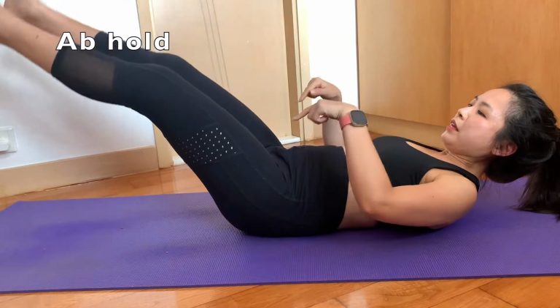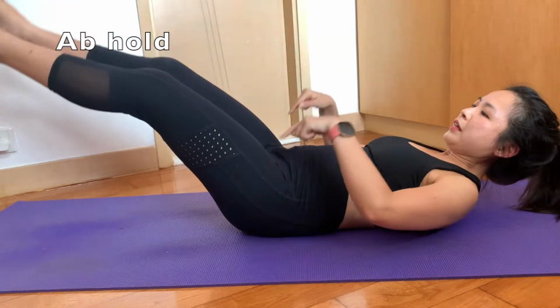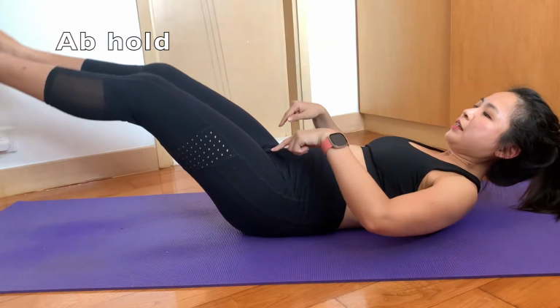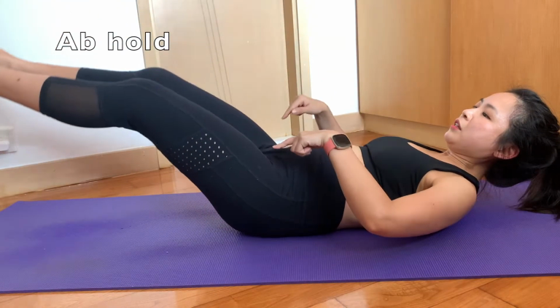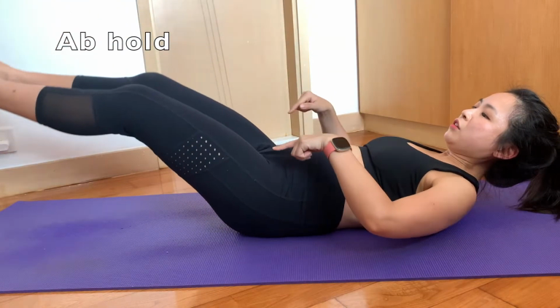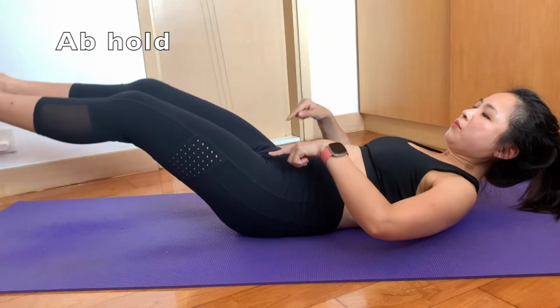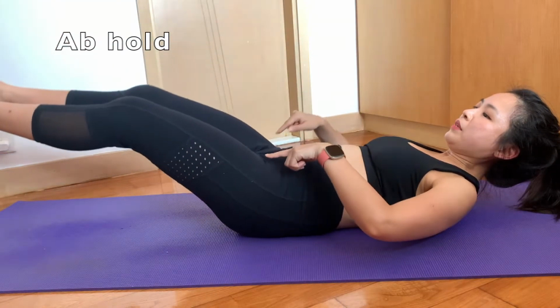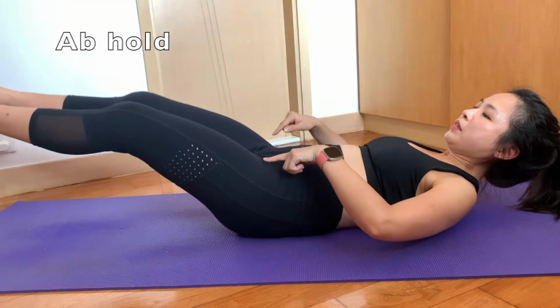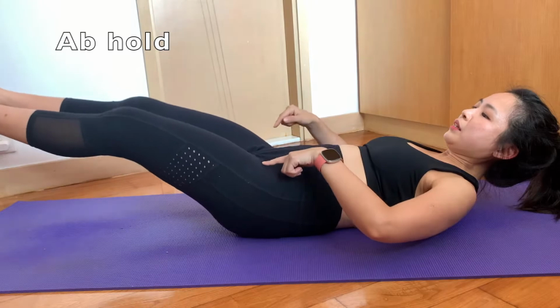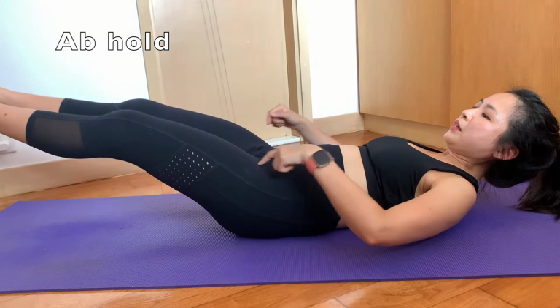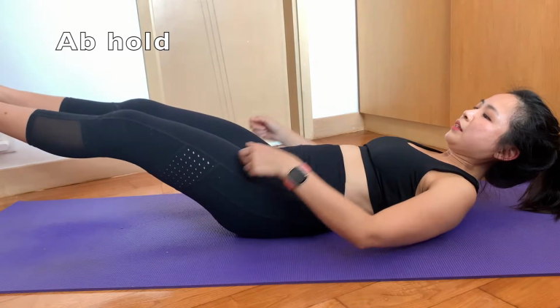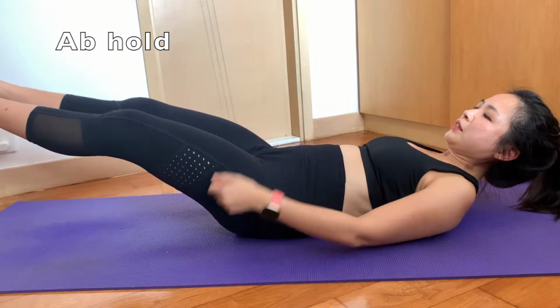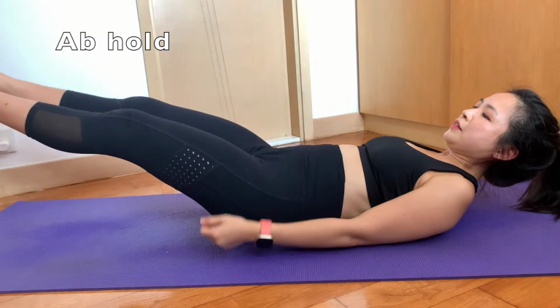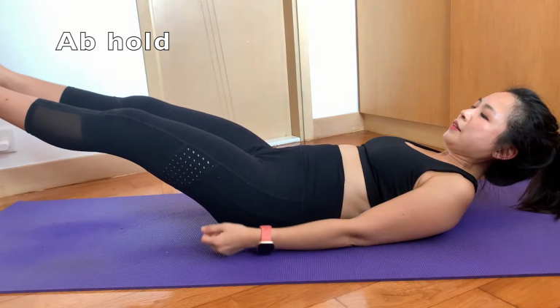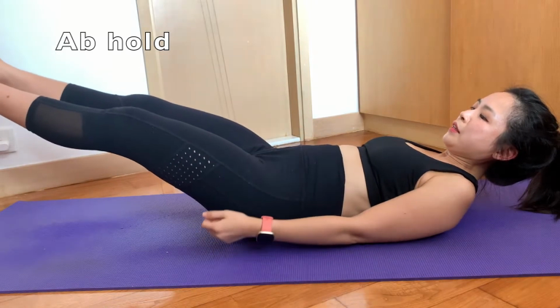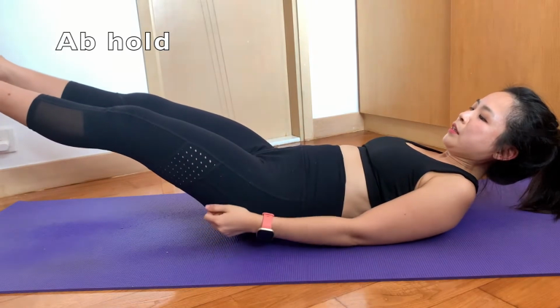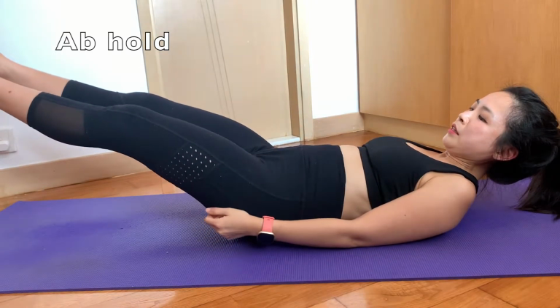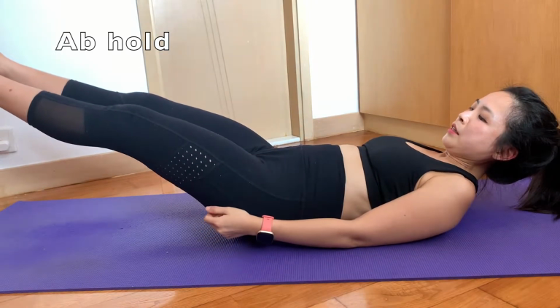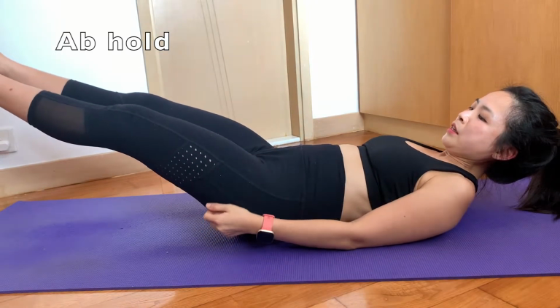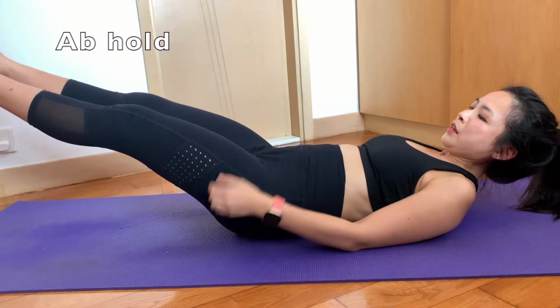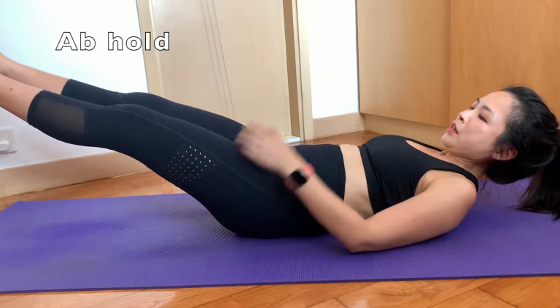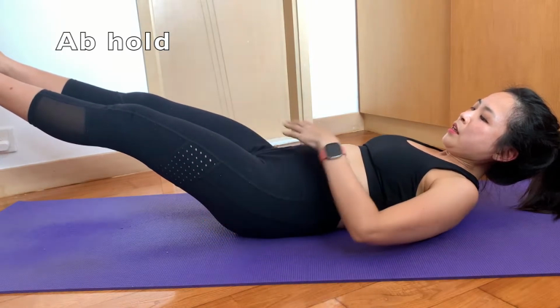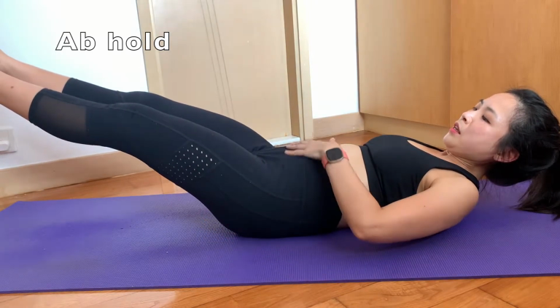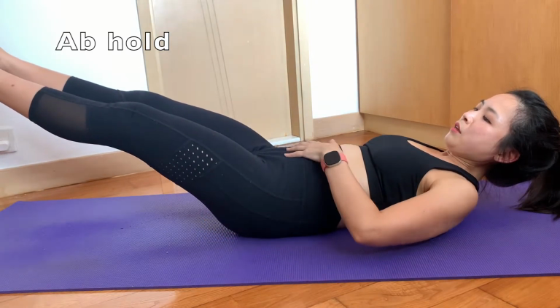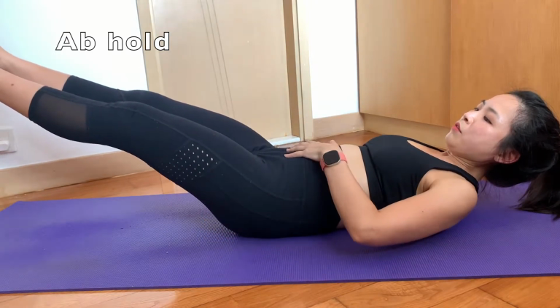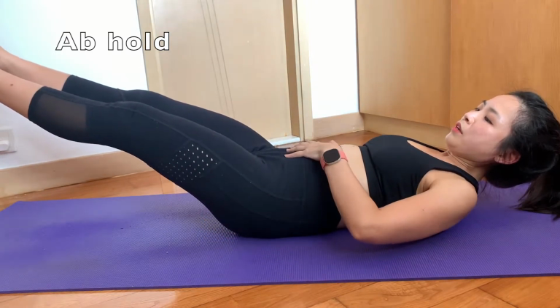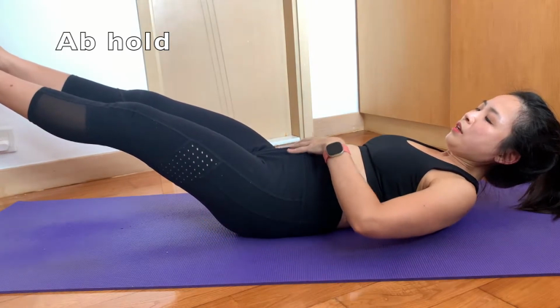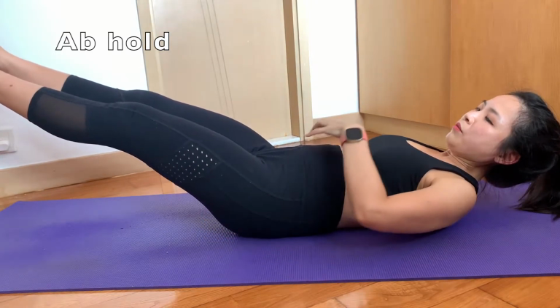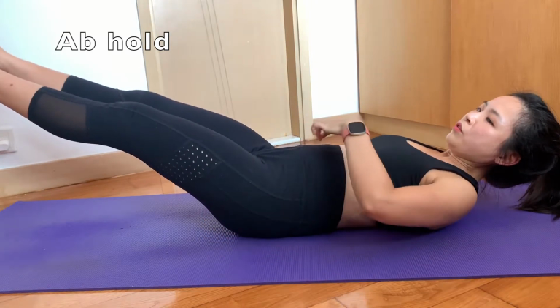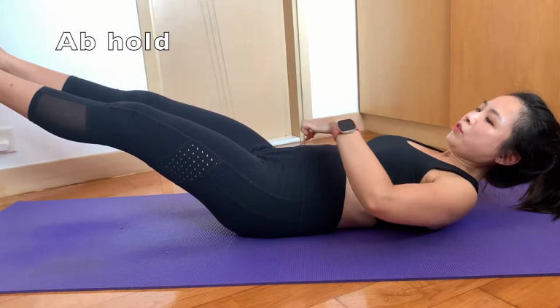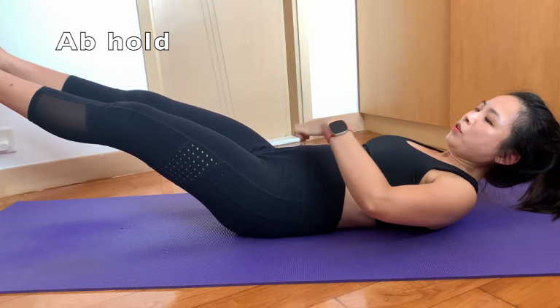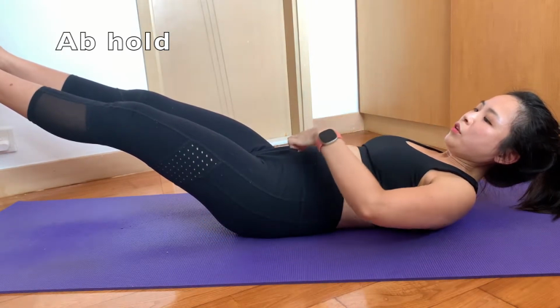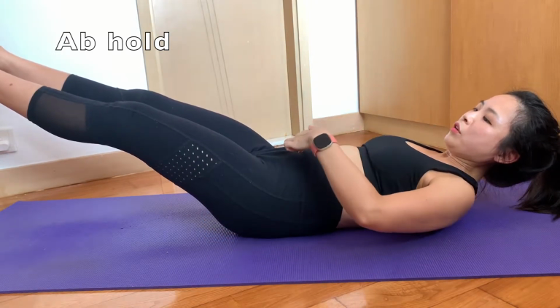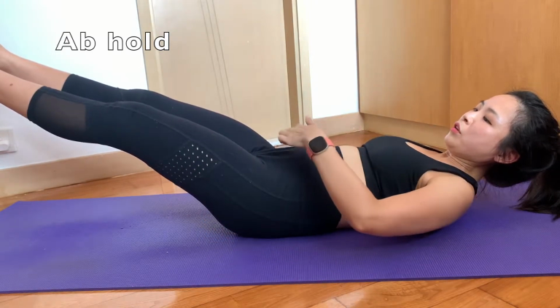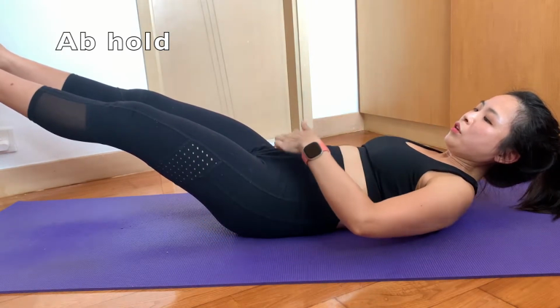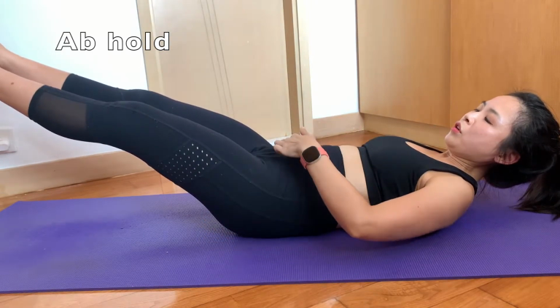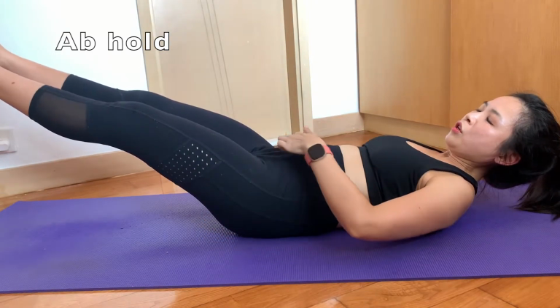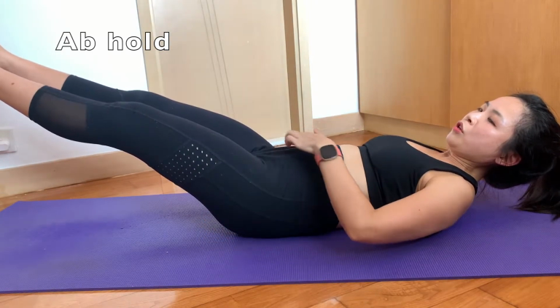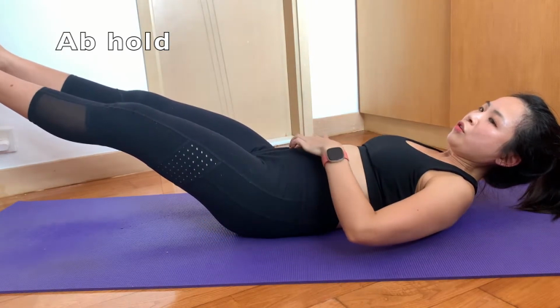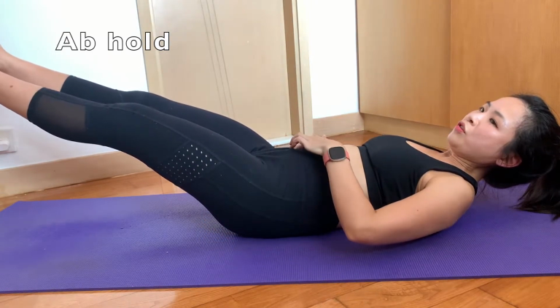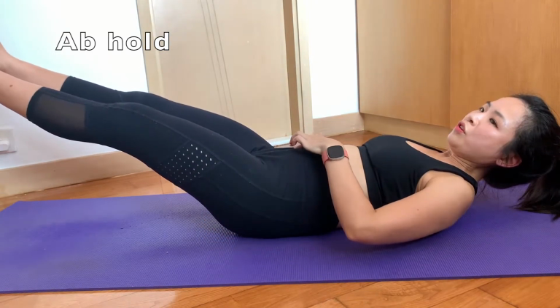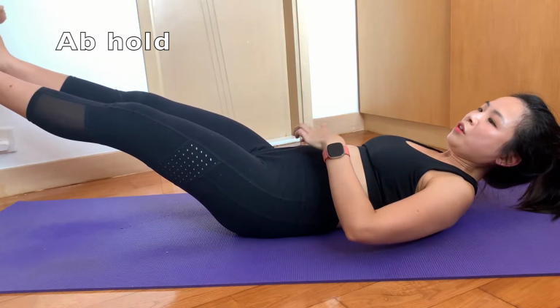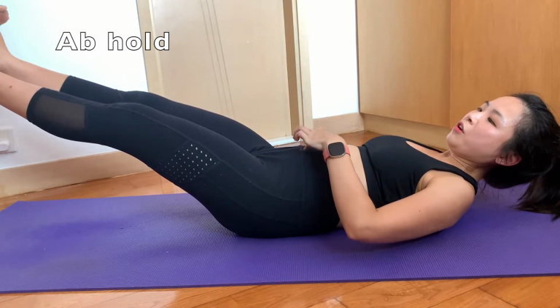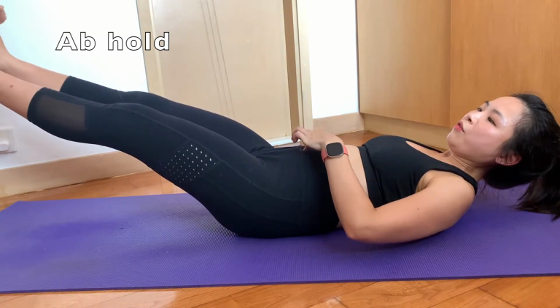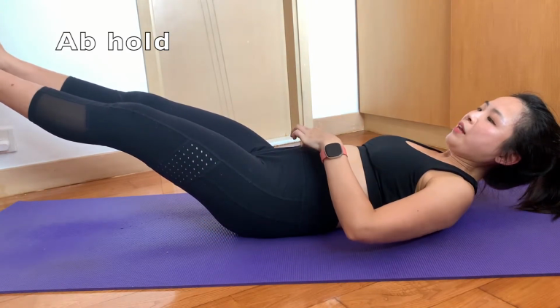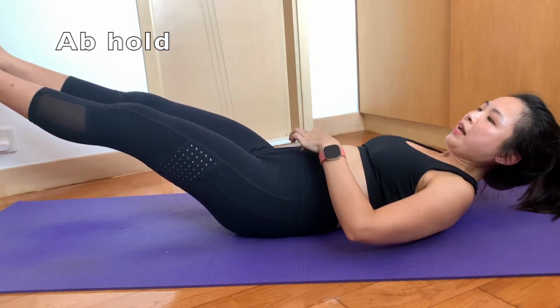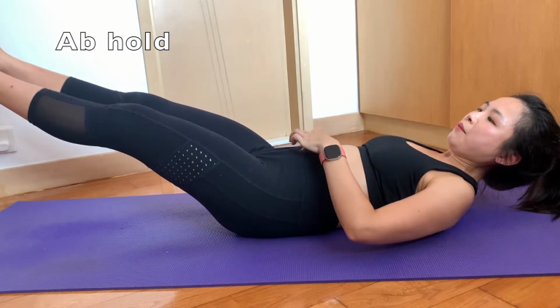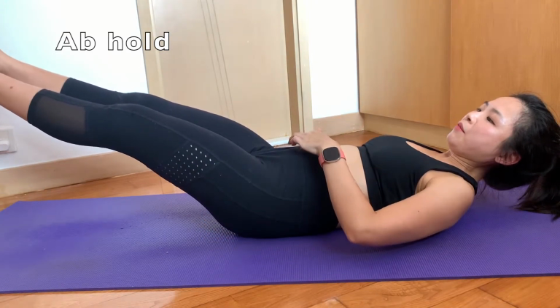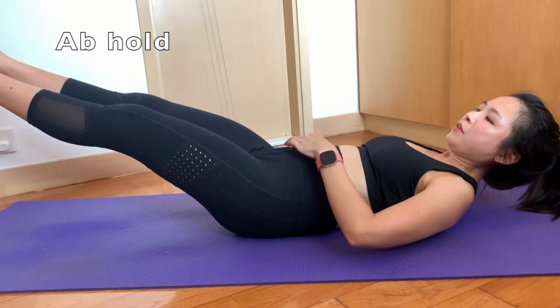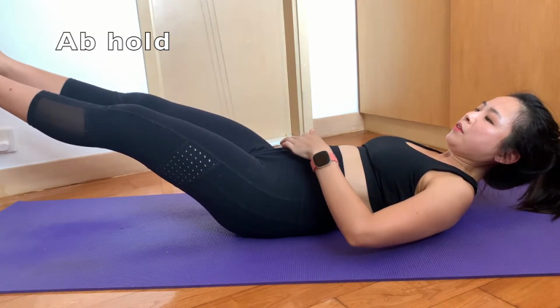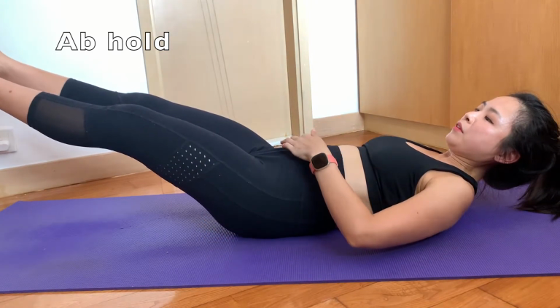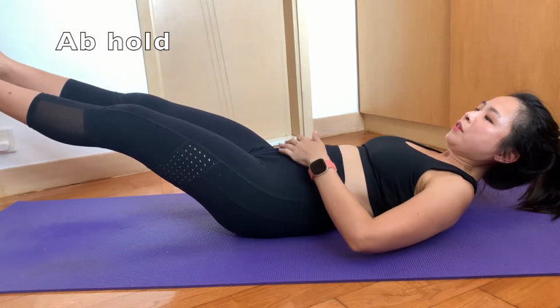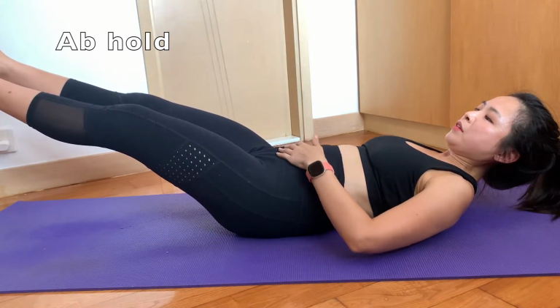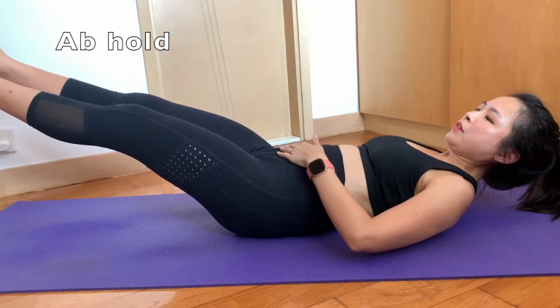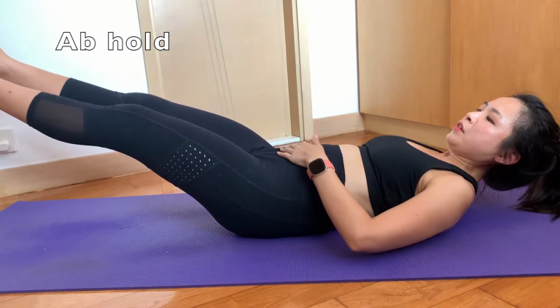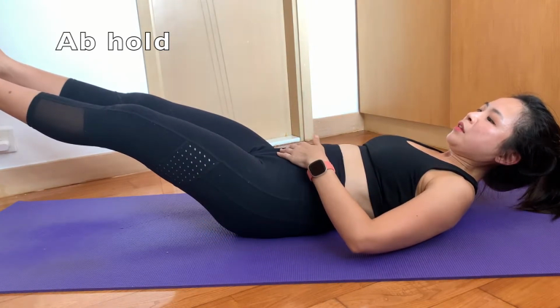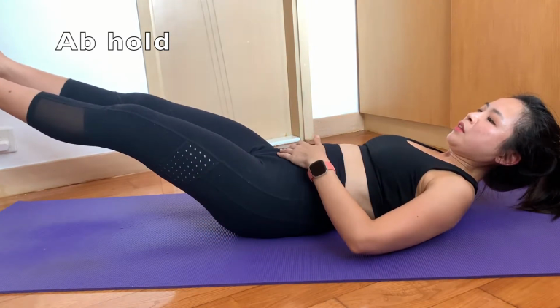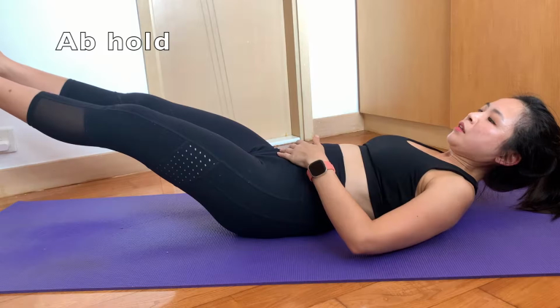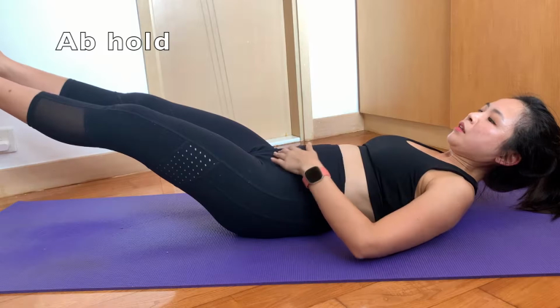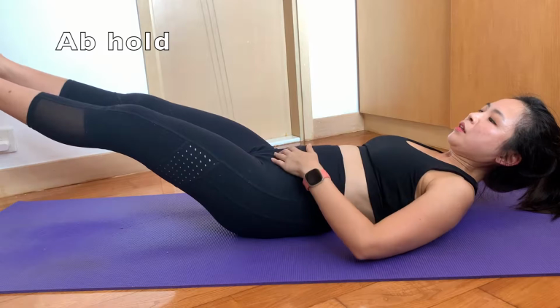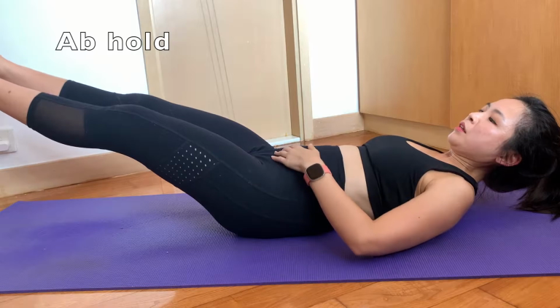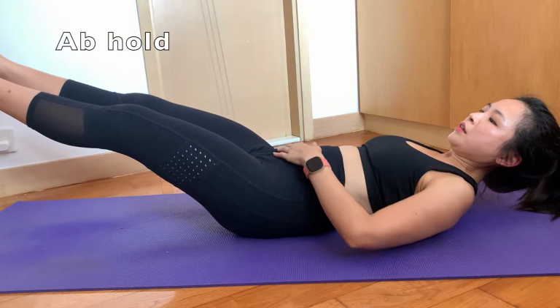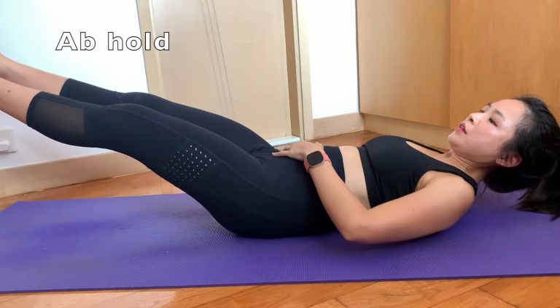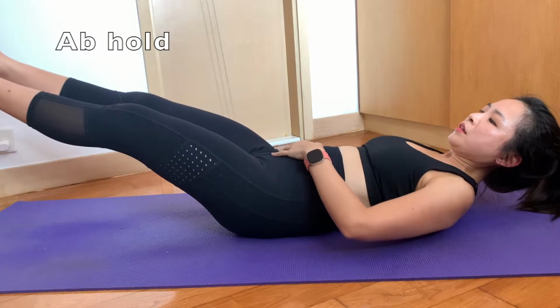While you are doing the ab hold, you can also lower your legs as it is good for training your lower abs.